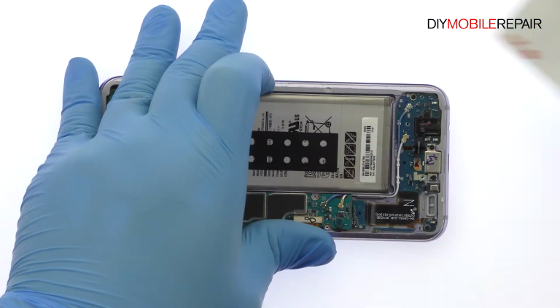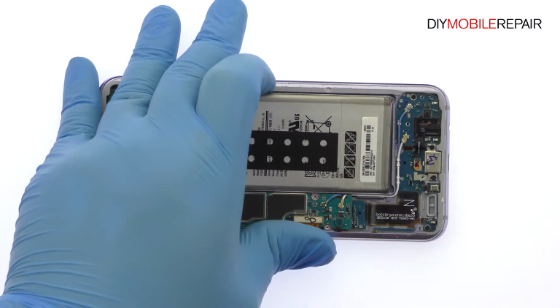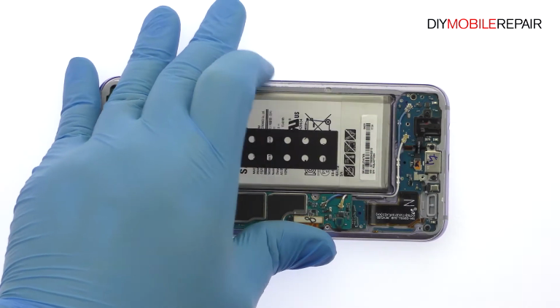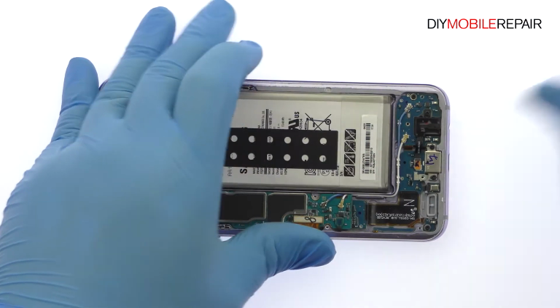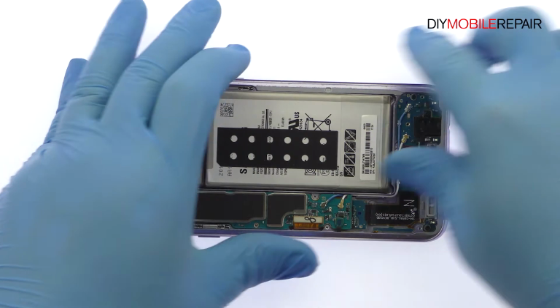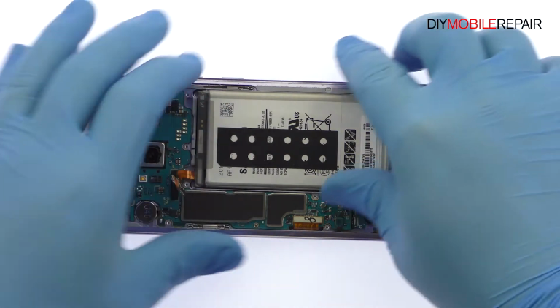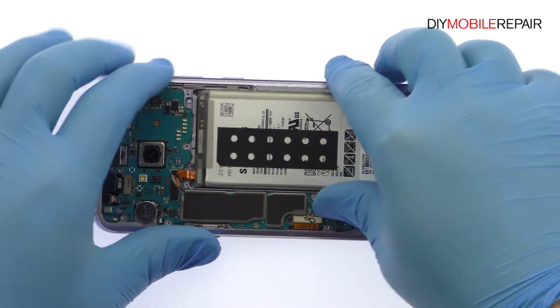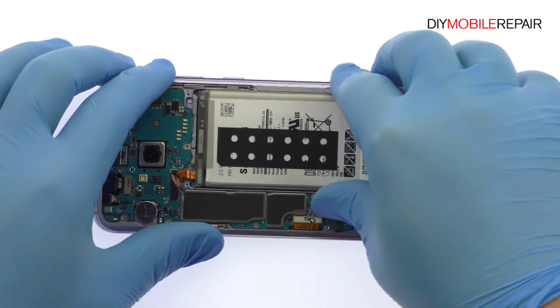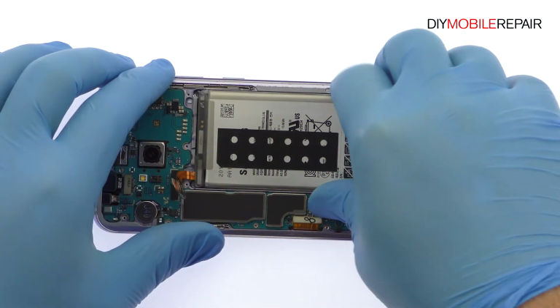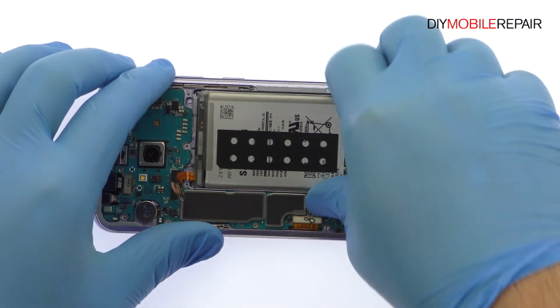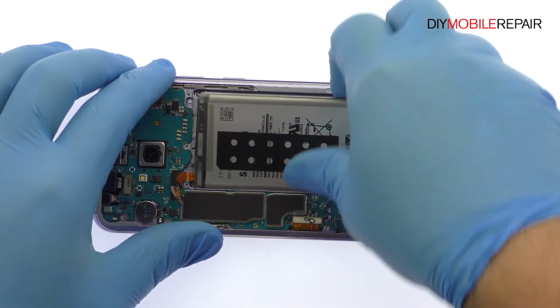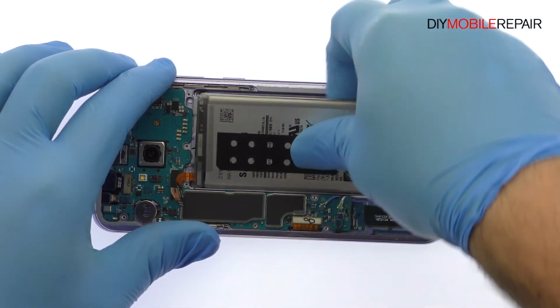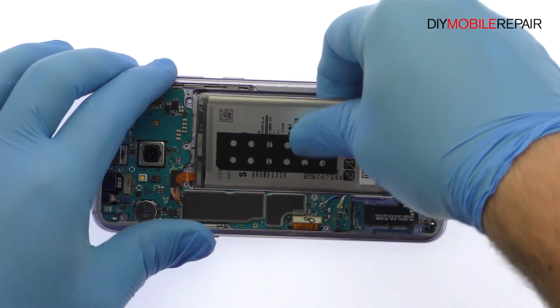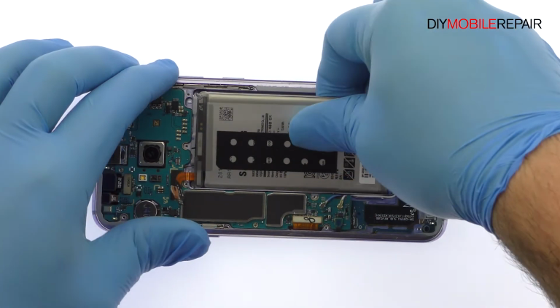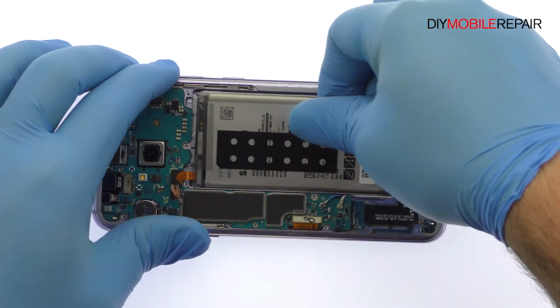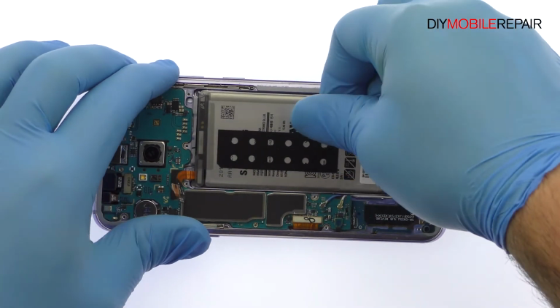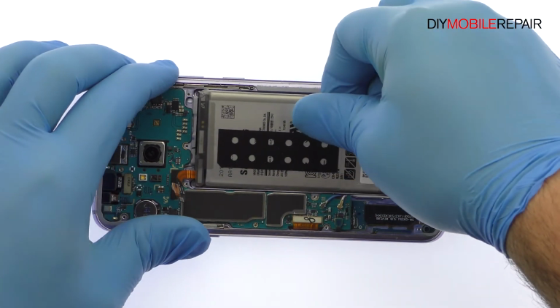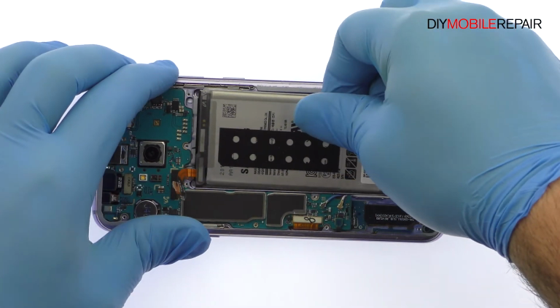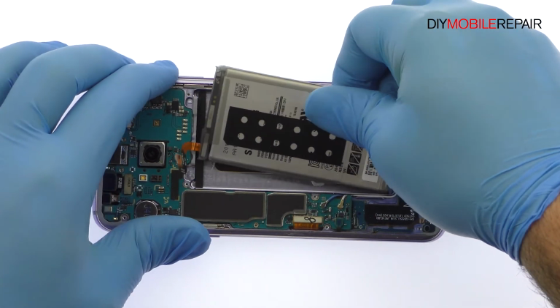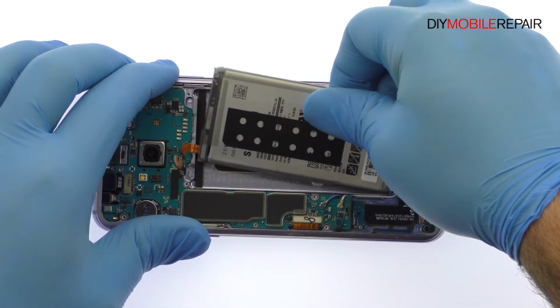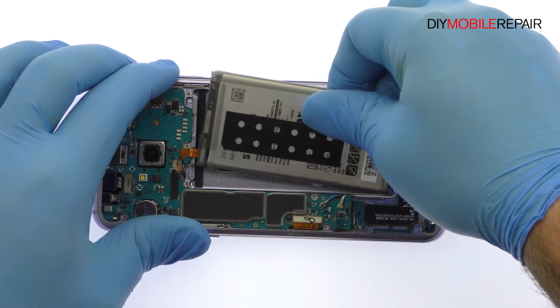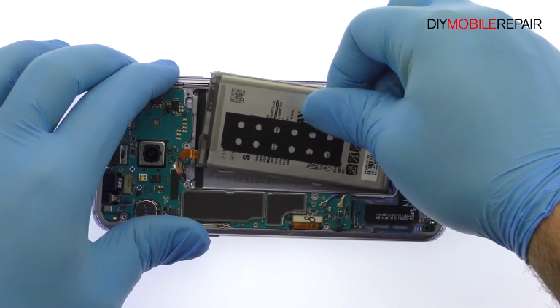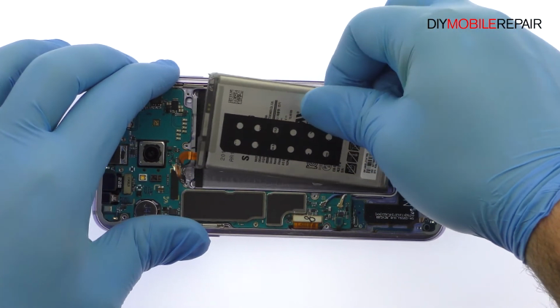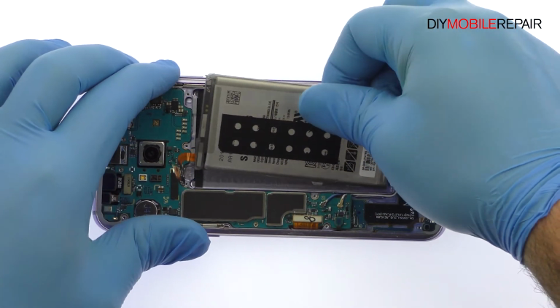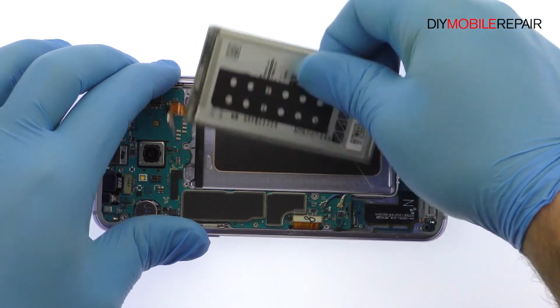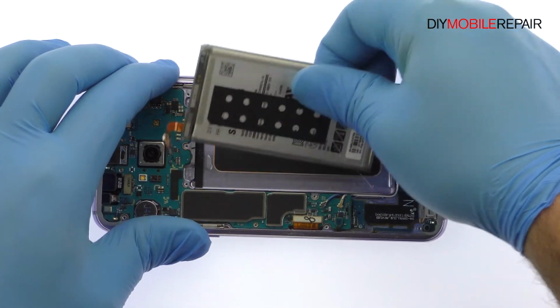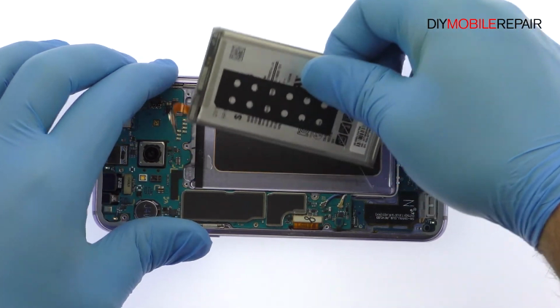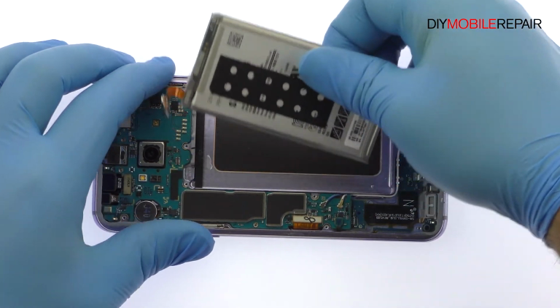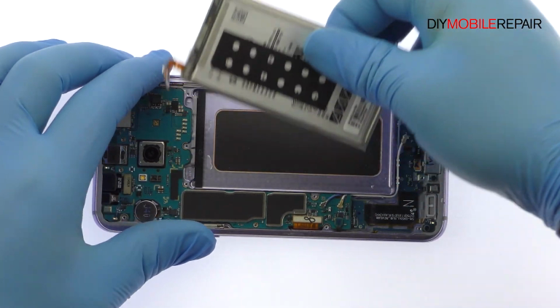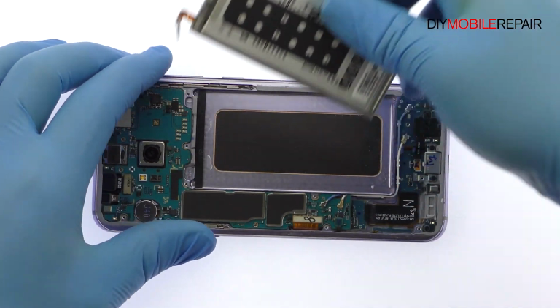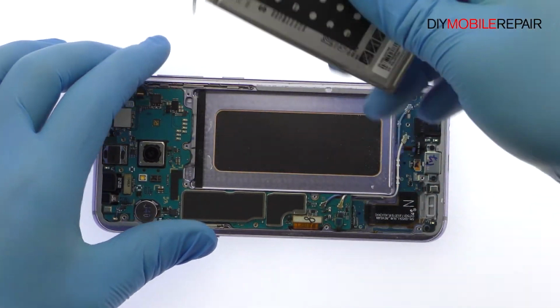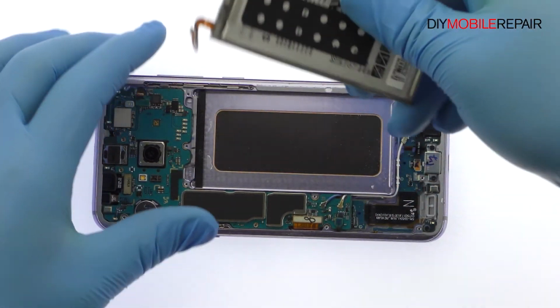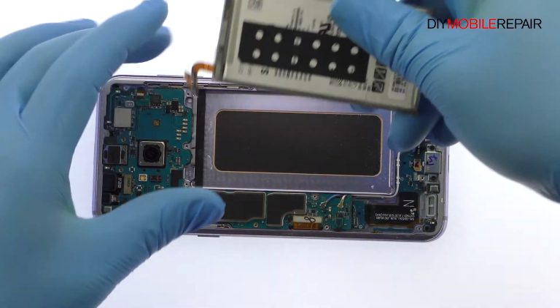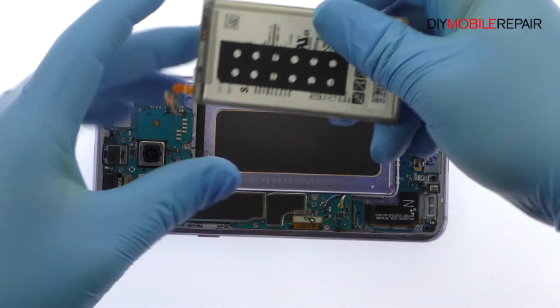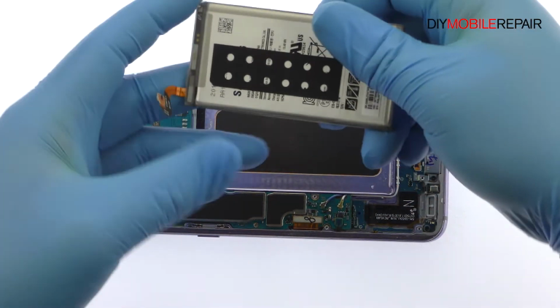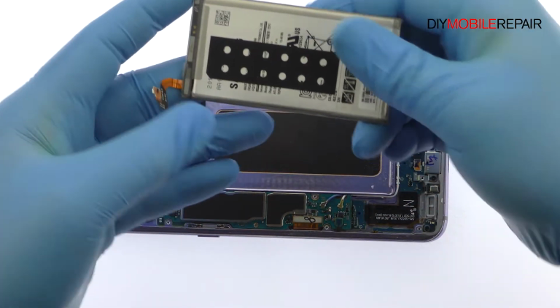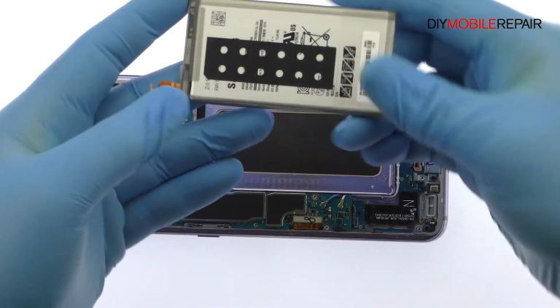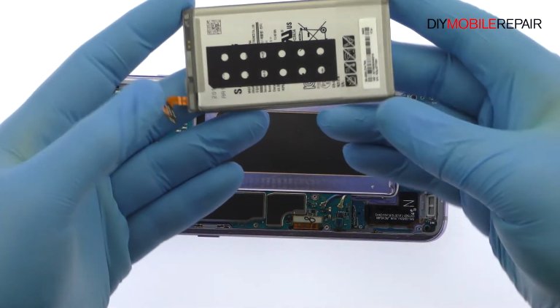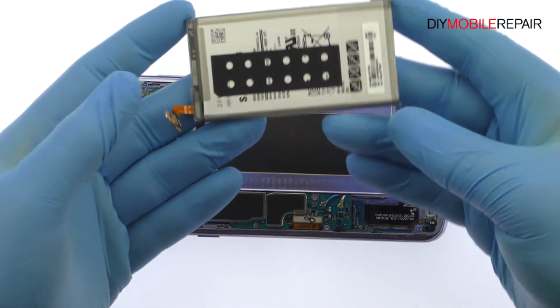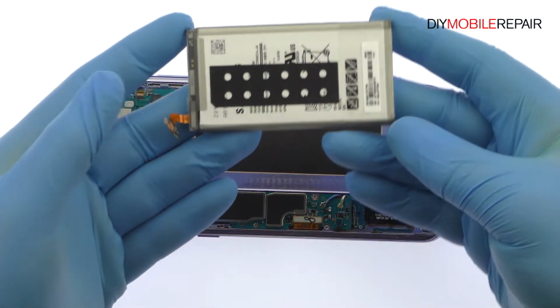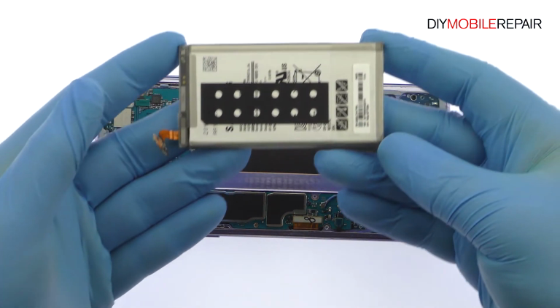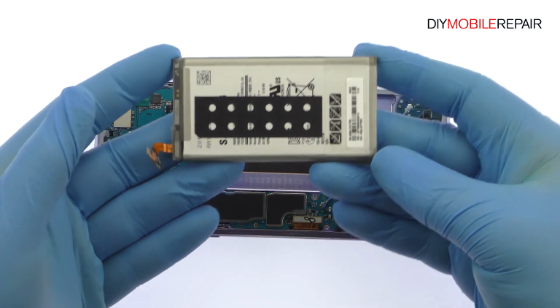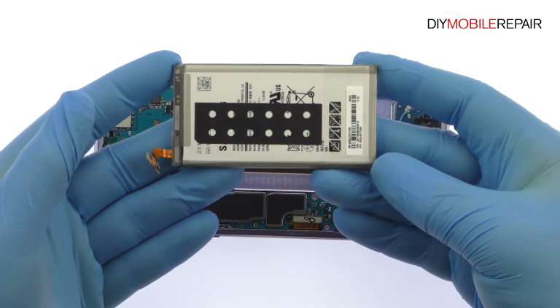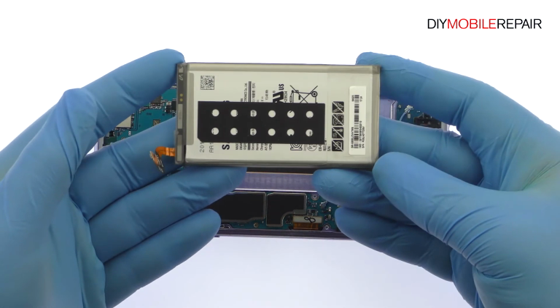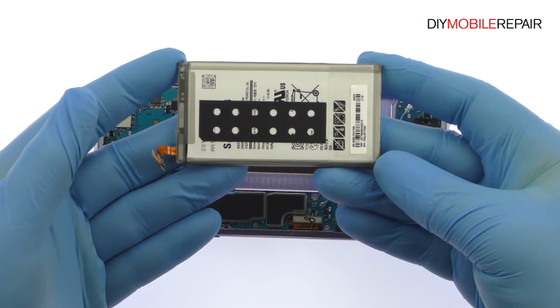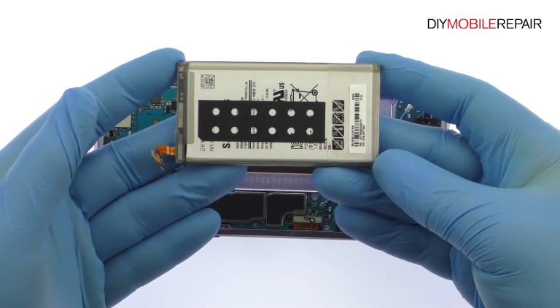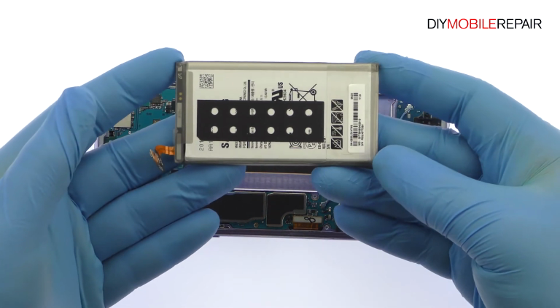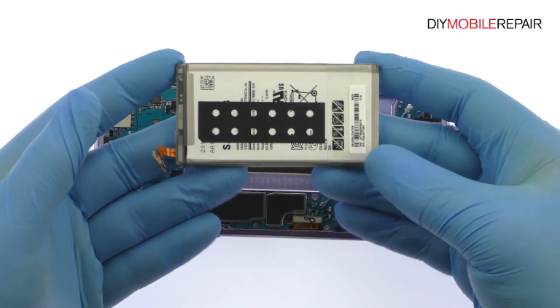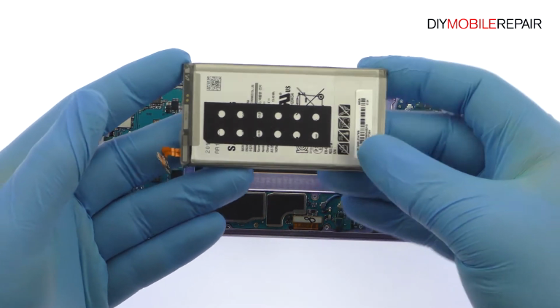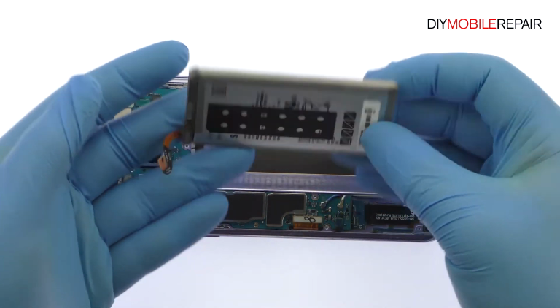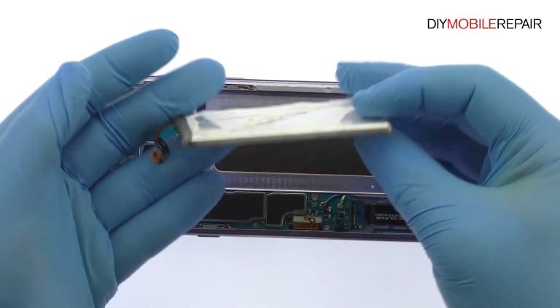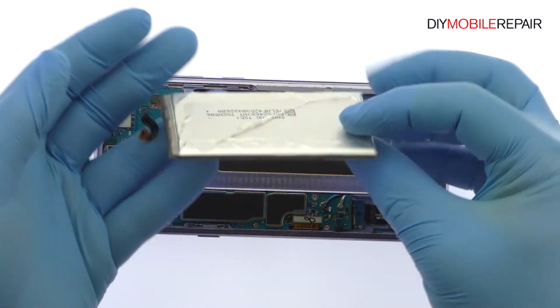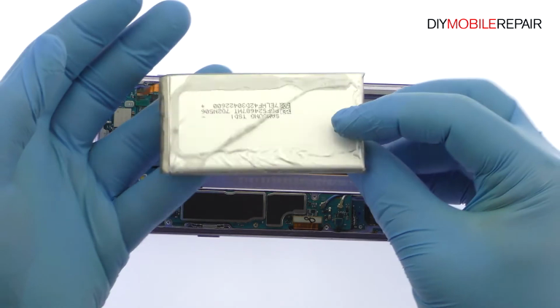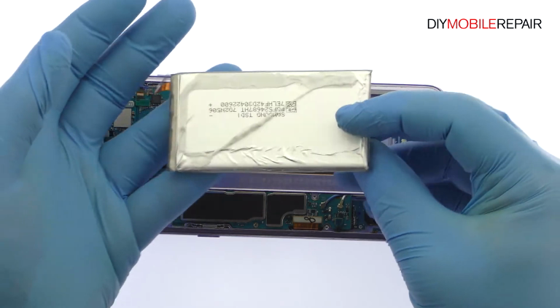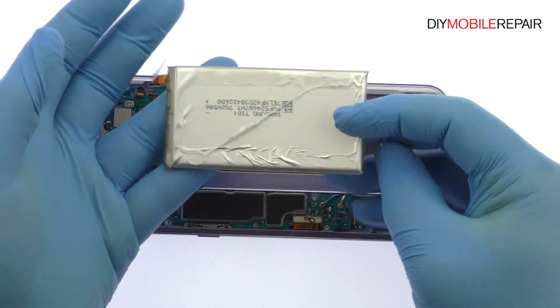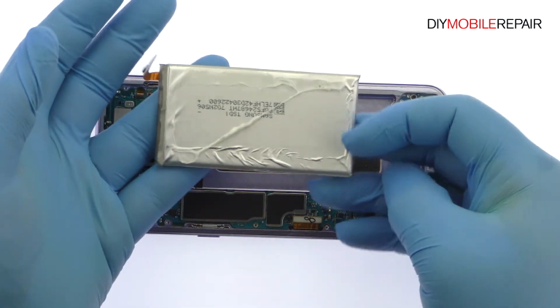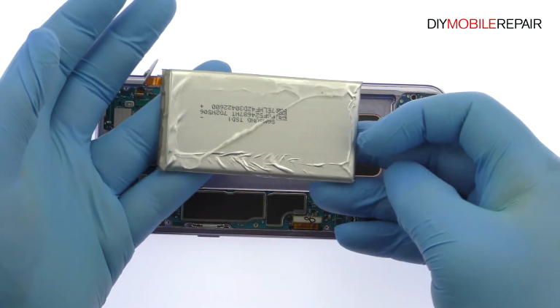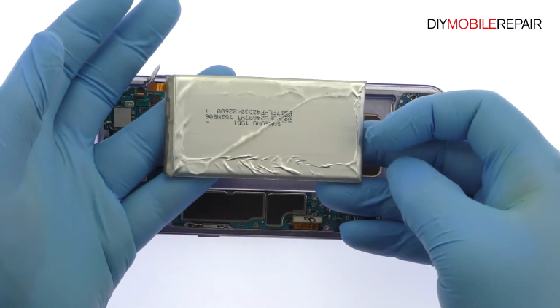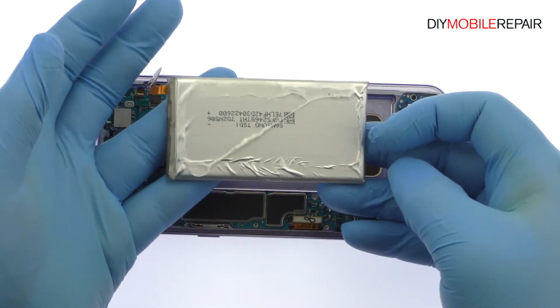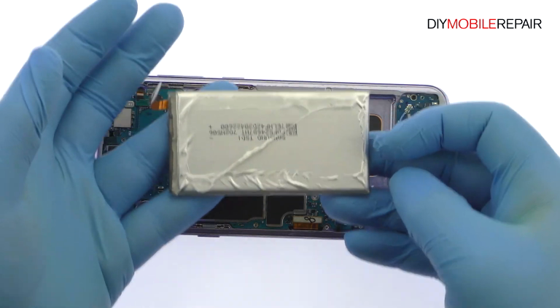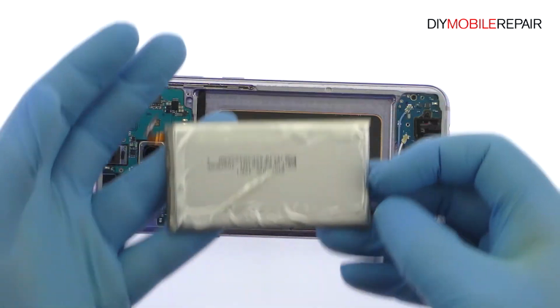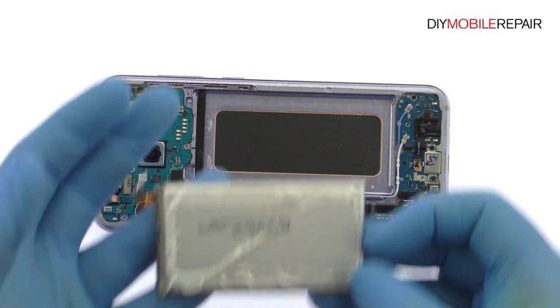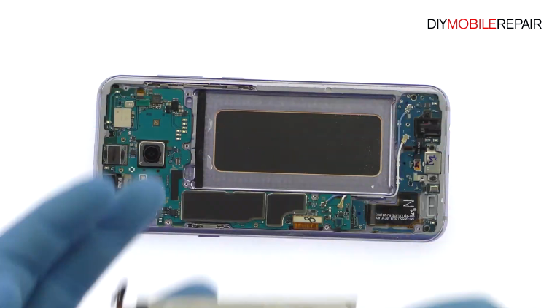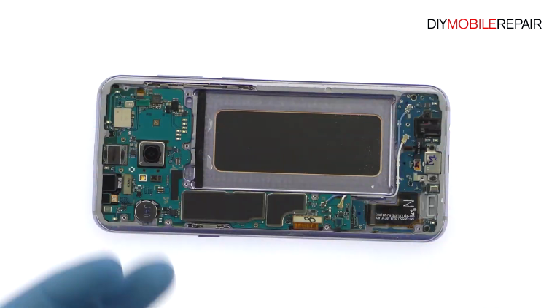After a brief struggle, out pops the 3.85 volt, 3500 milliamp per hour Samsung Galaxy S8 Plus battery.